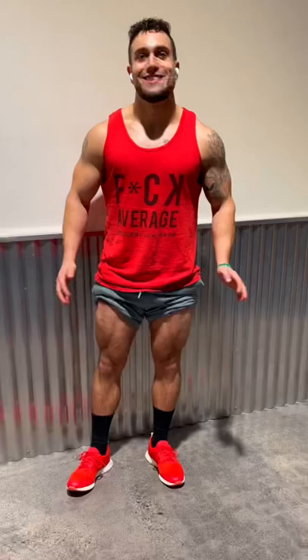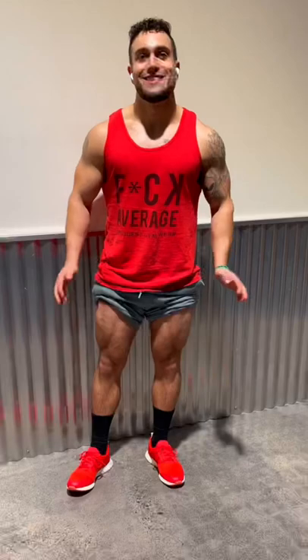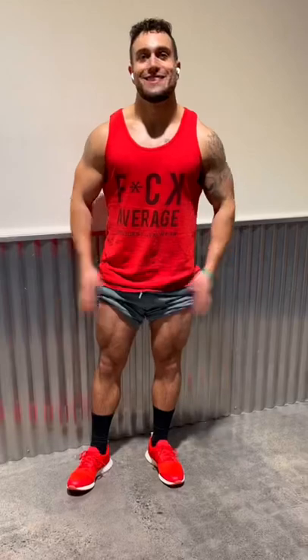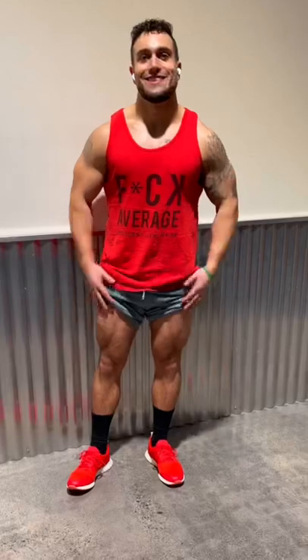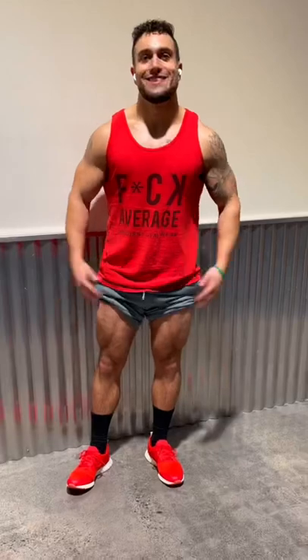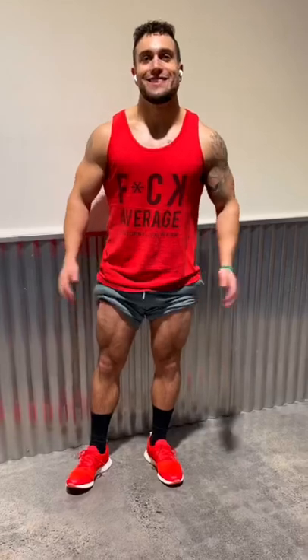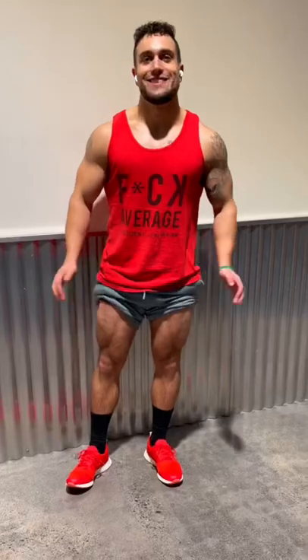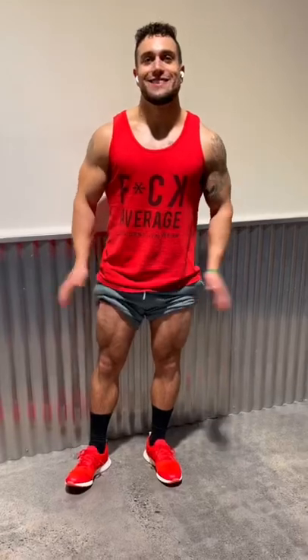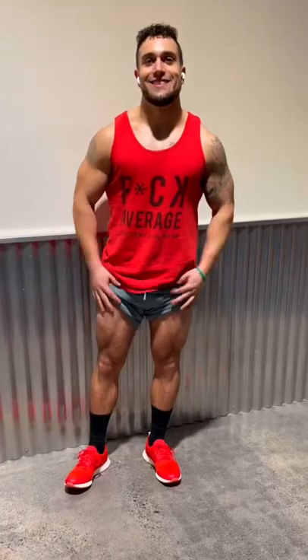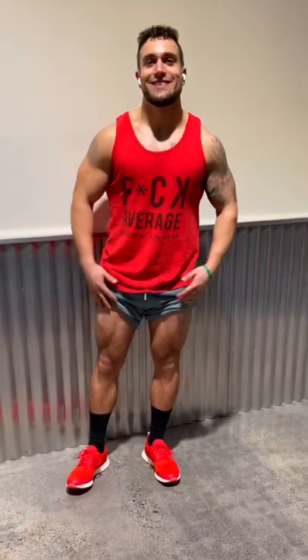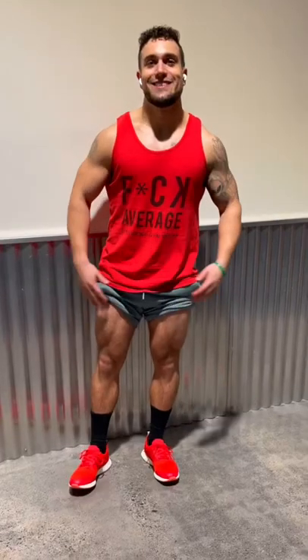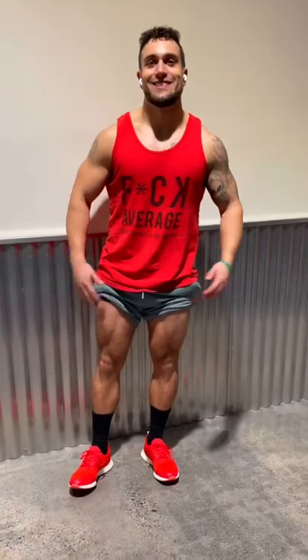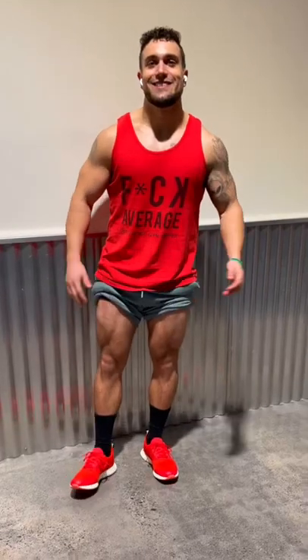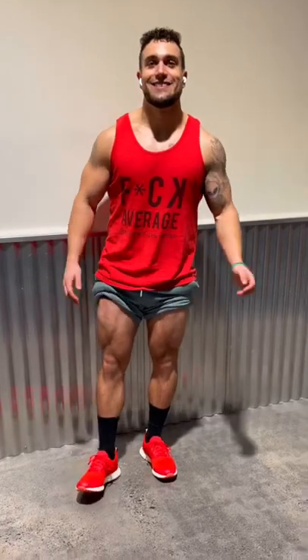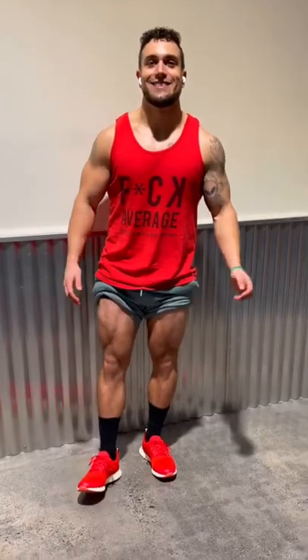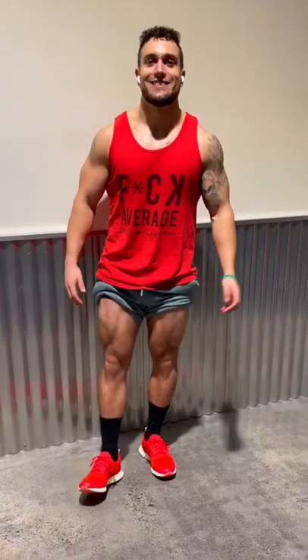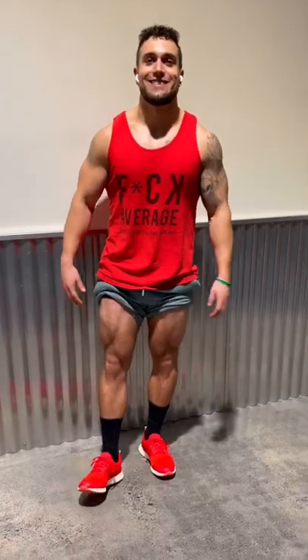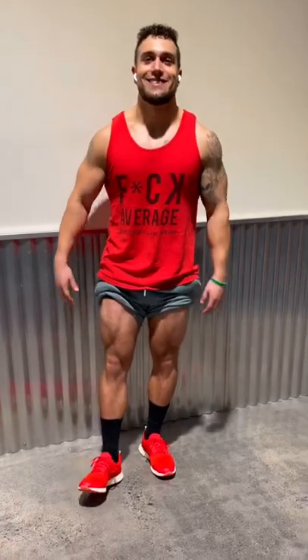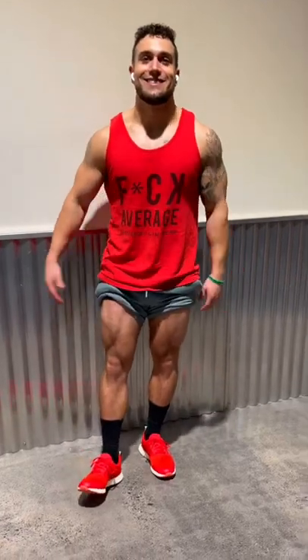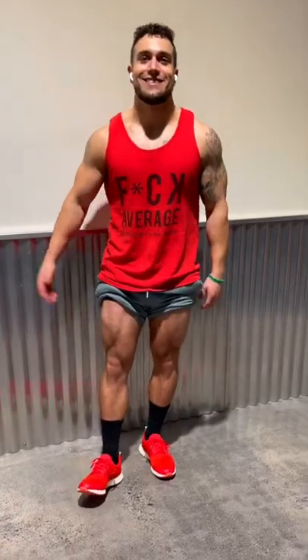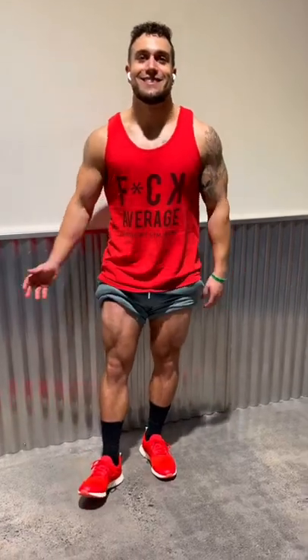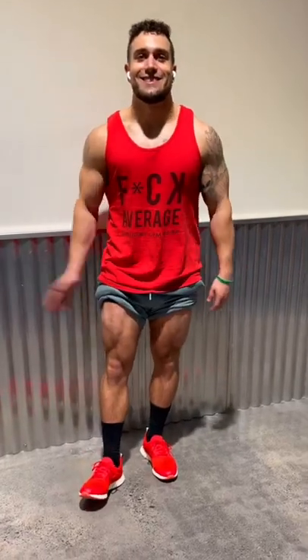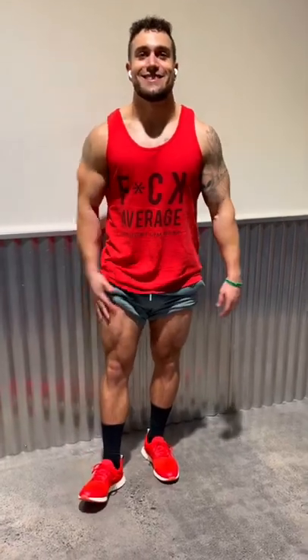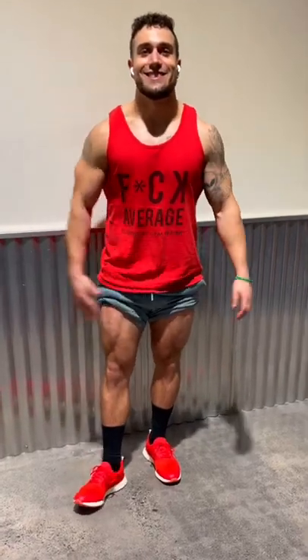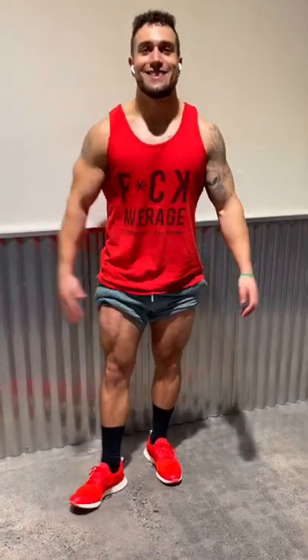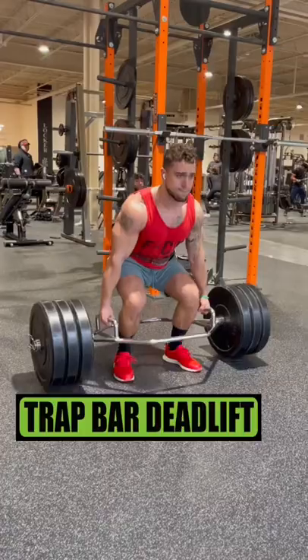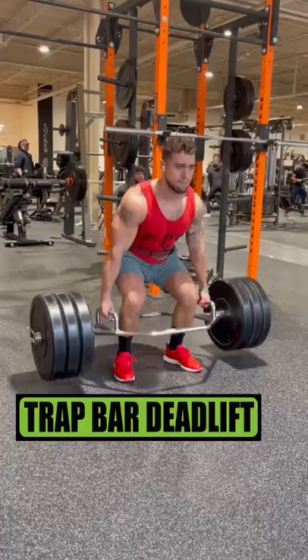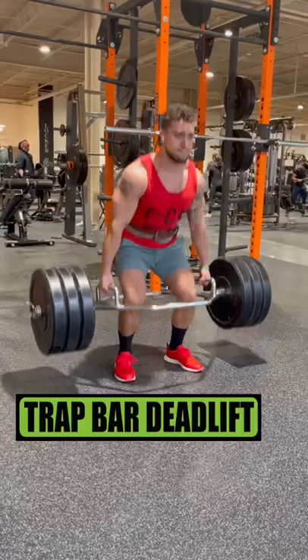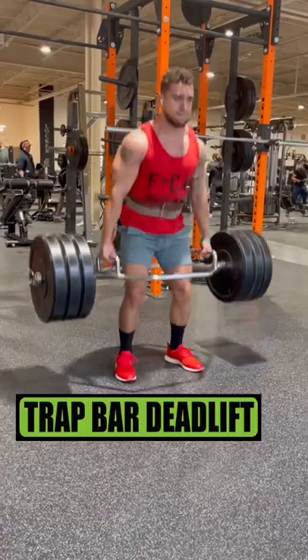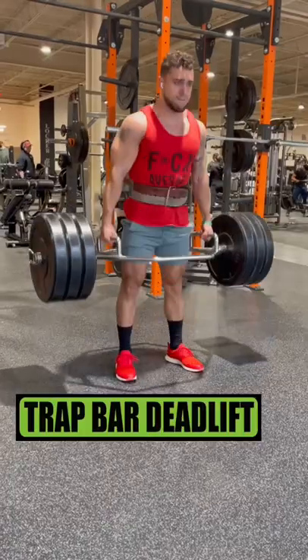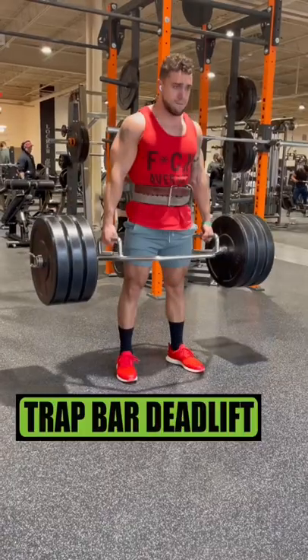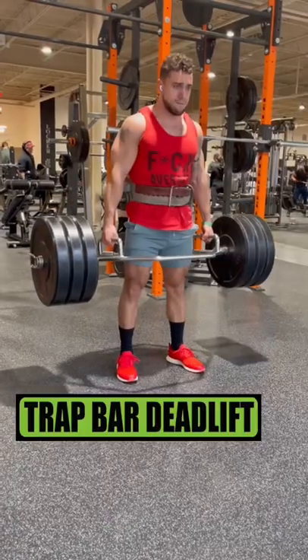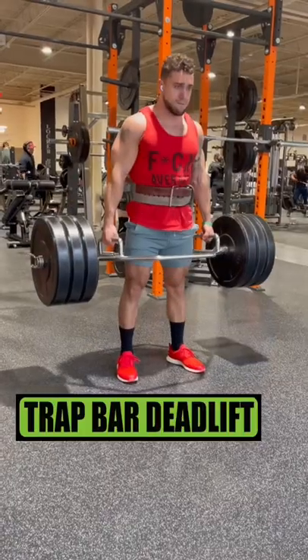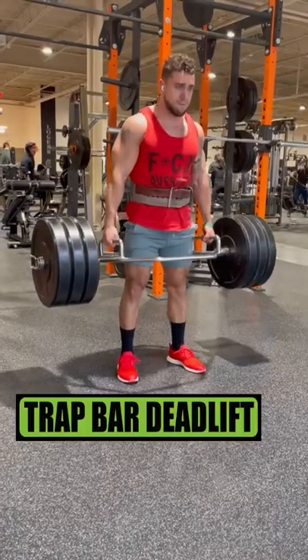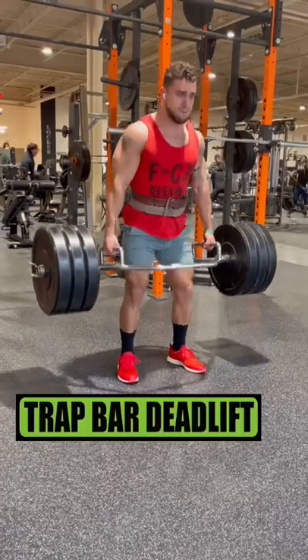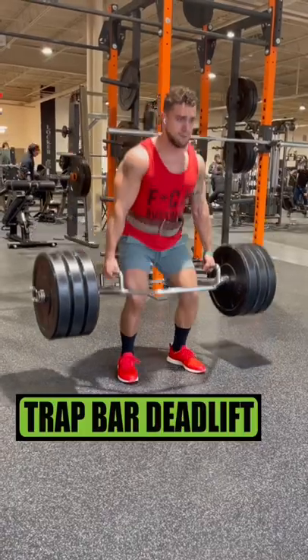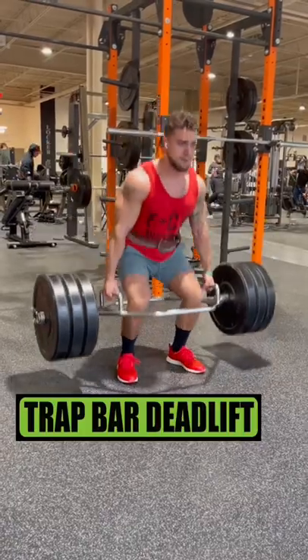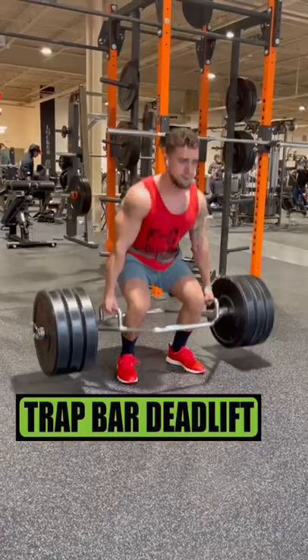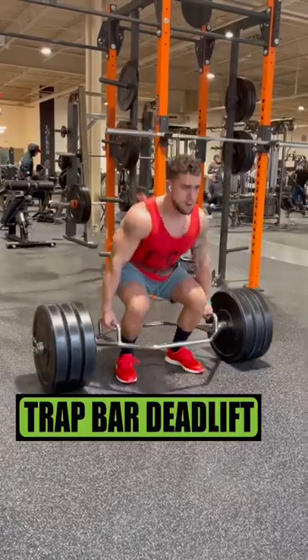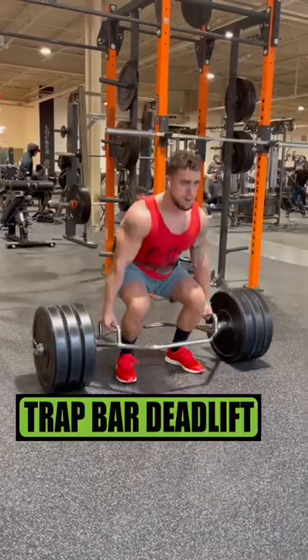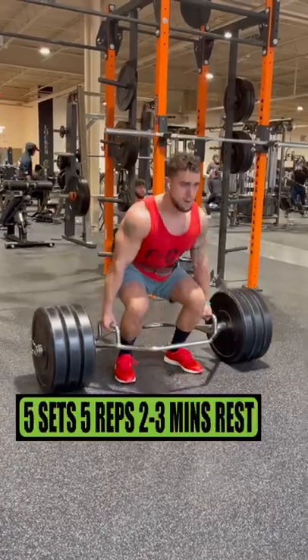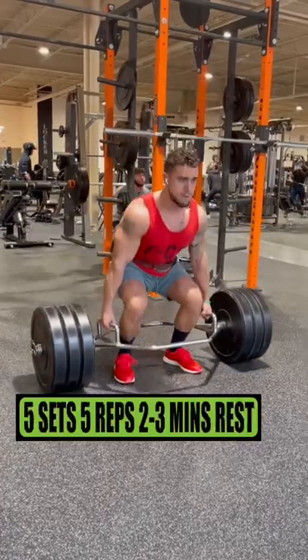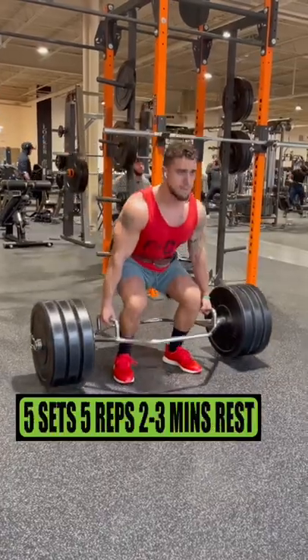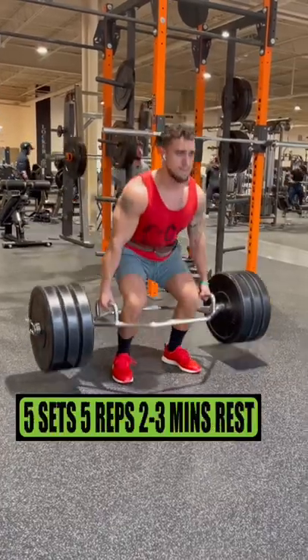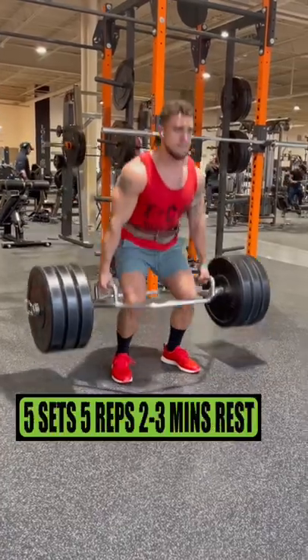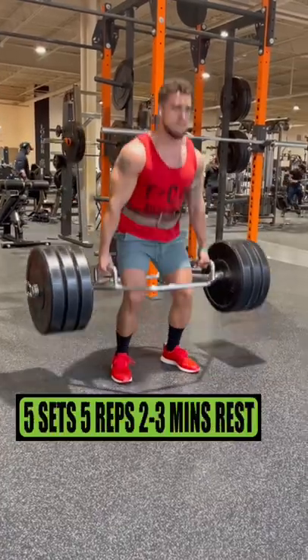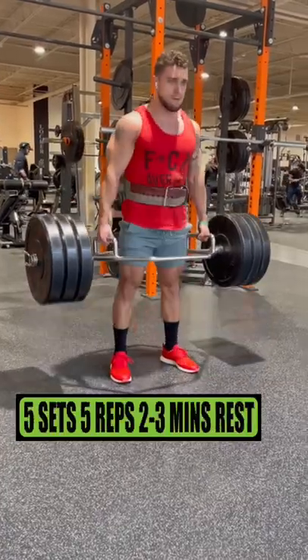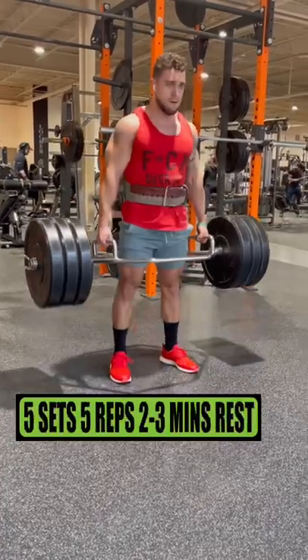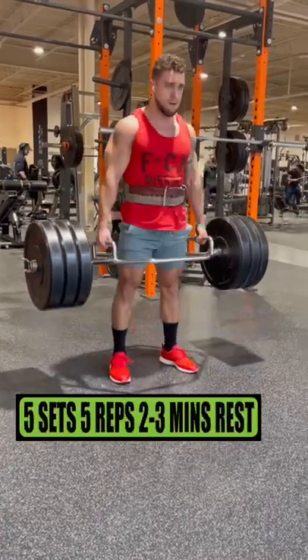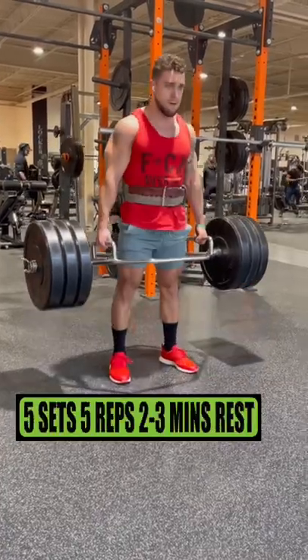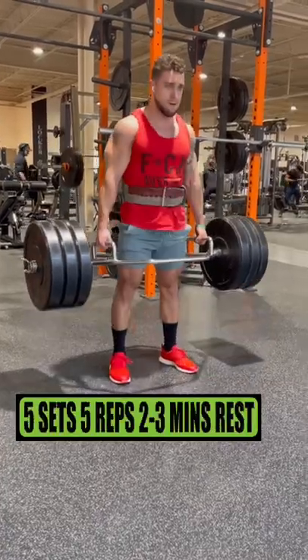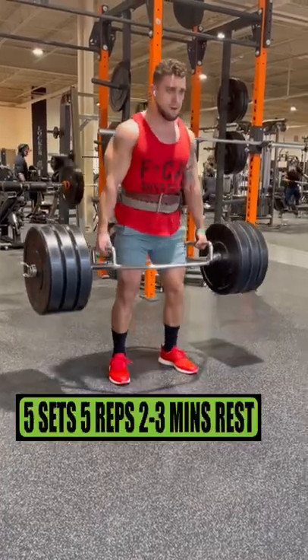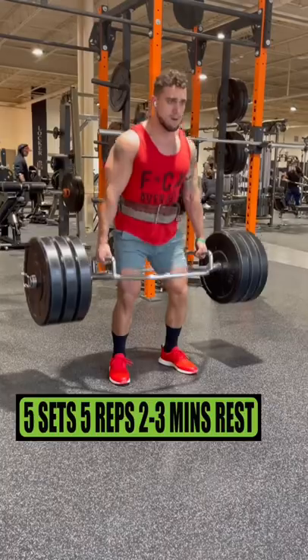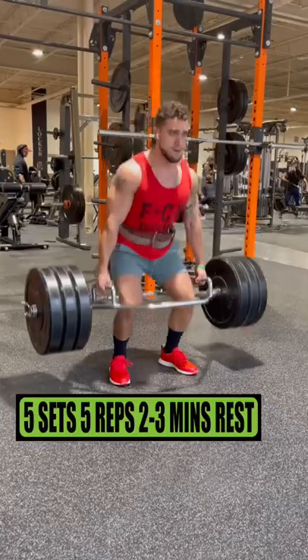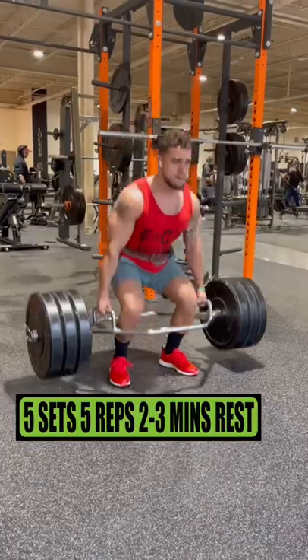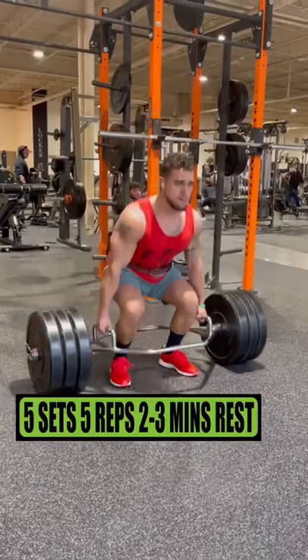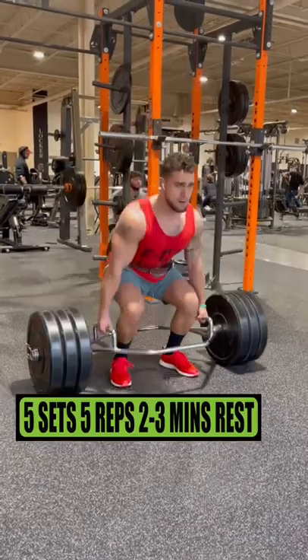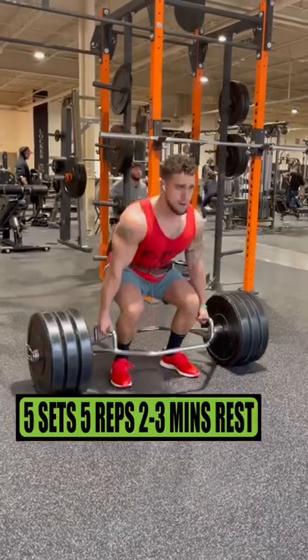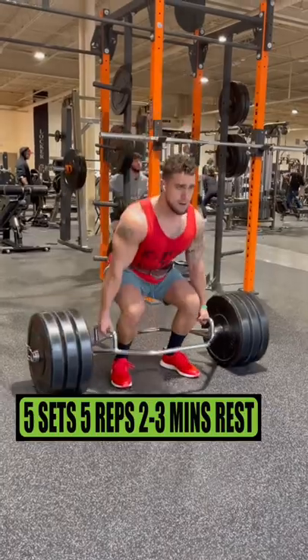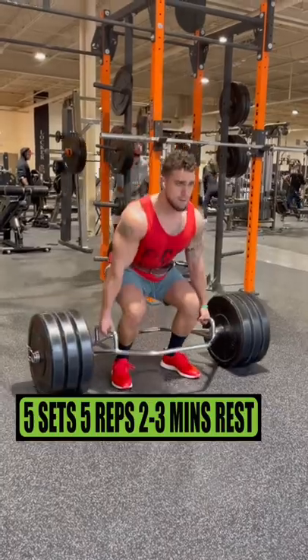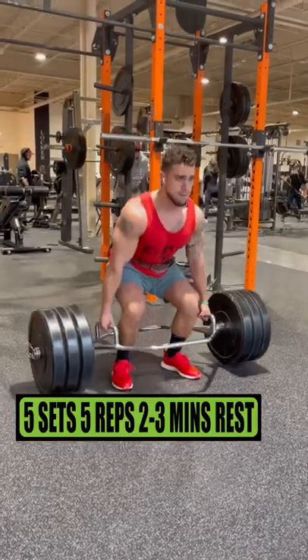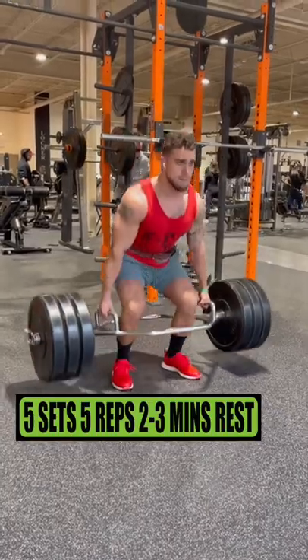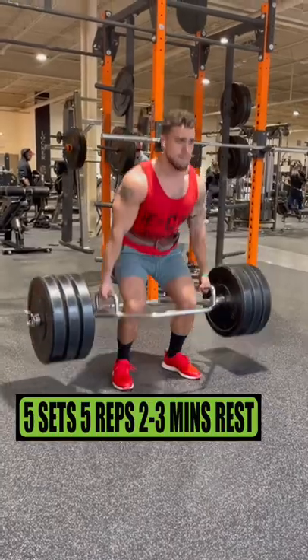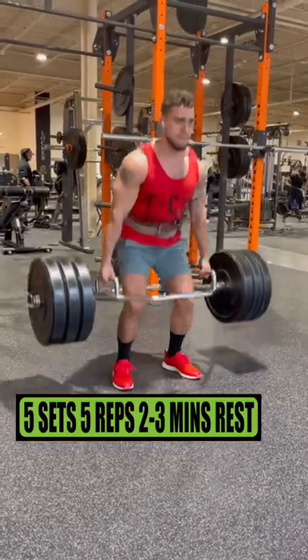Get them leg gains out of this world. Do trap bar deadlifts for 5 sets of 5 reps resting 2-3 minutes.